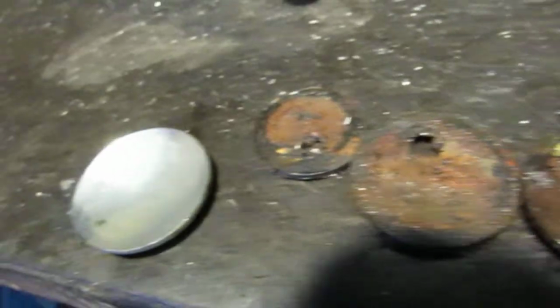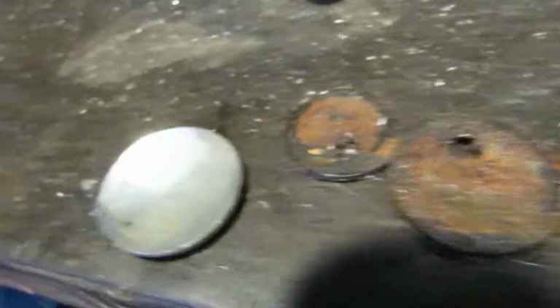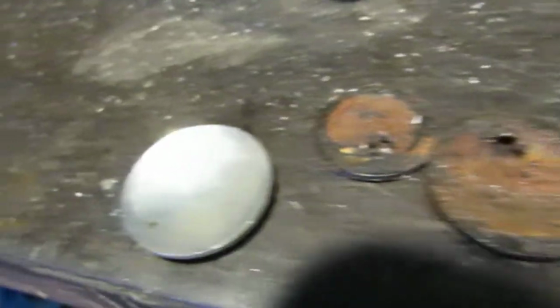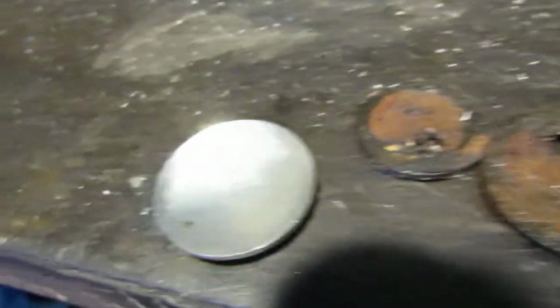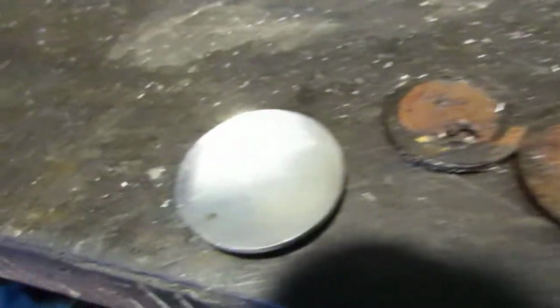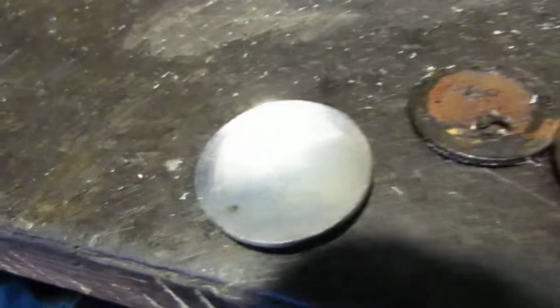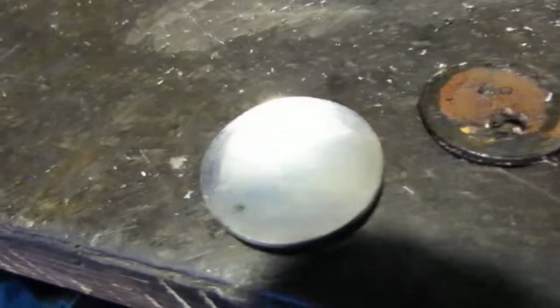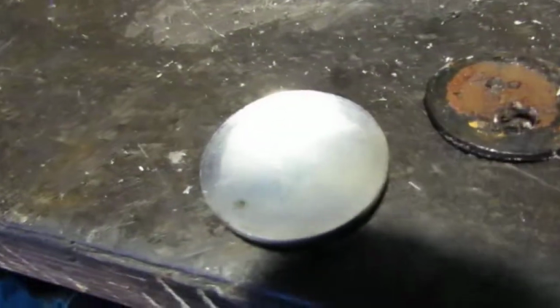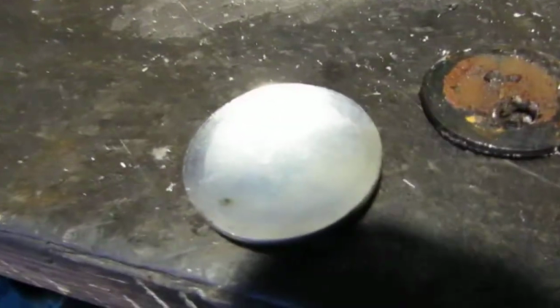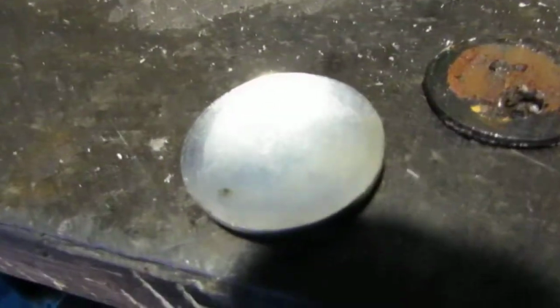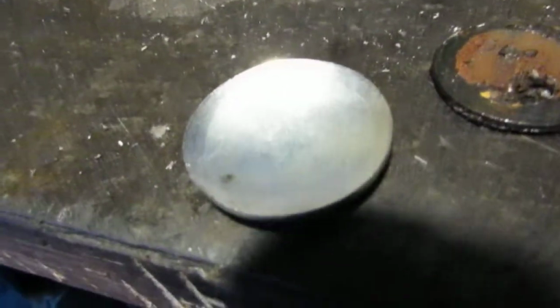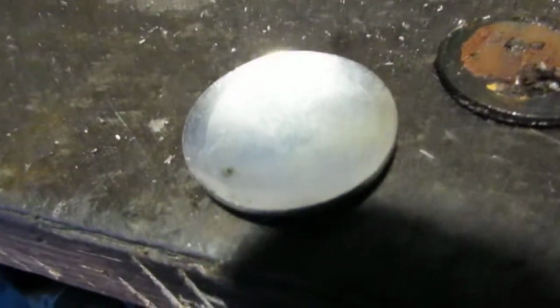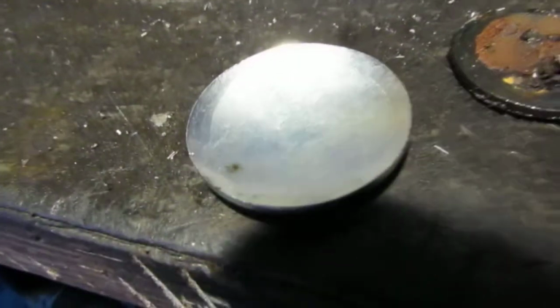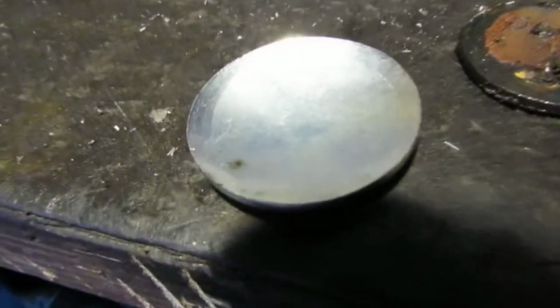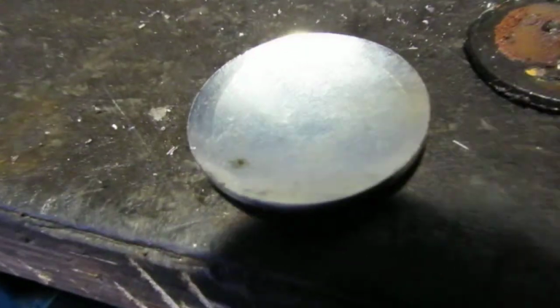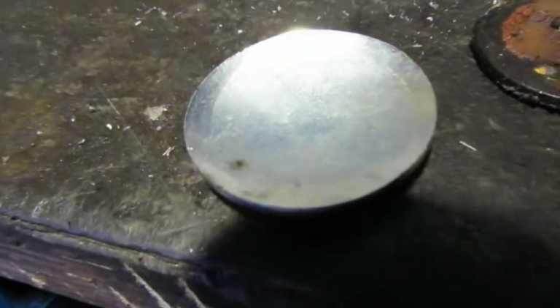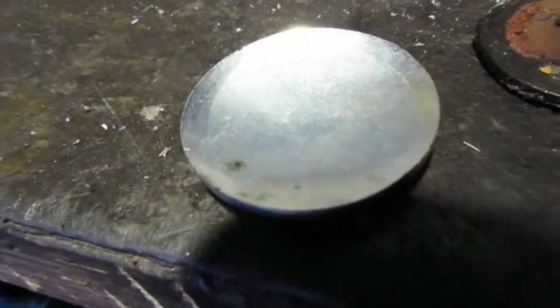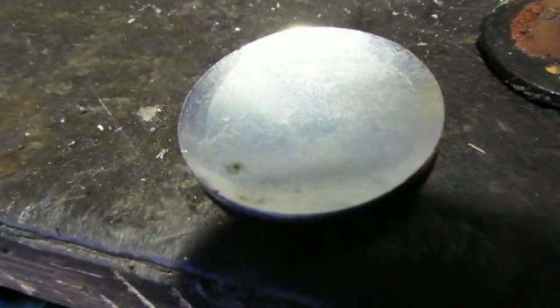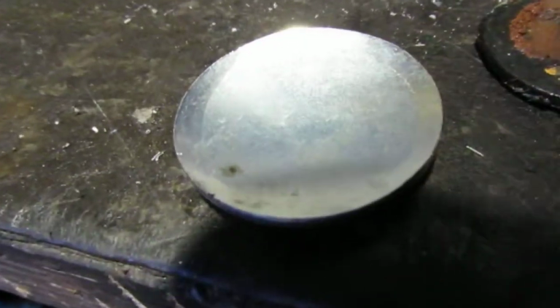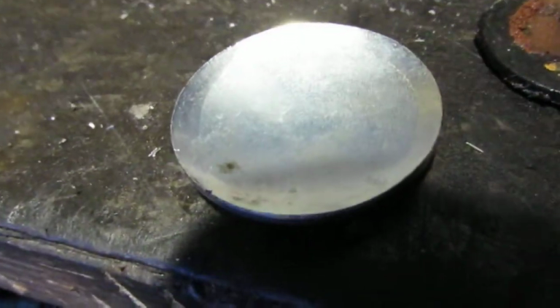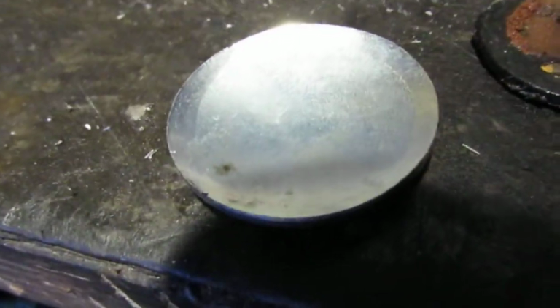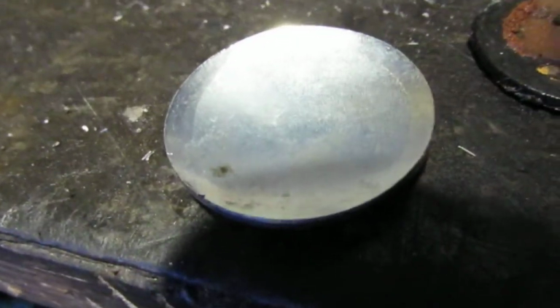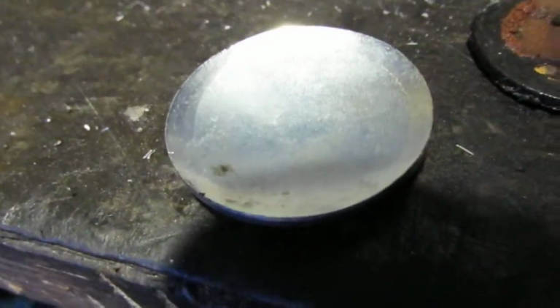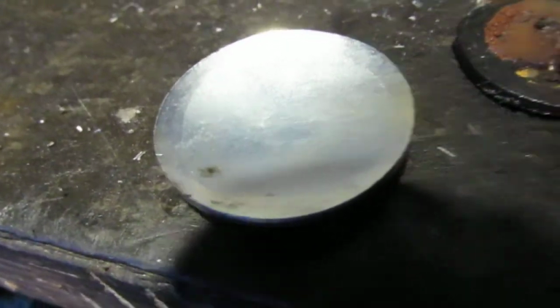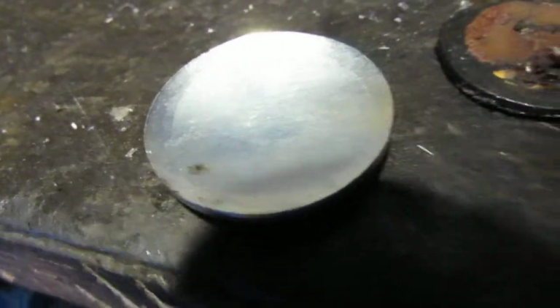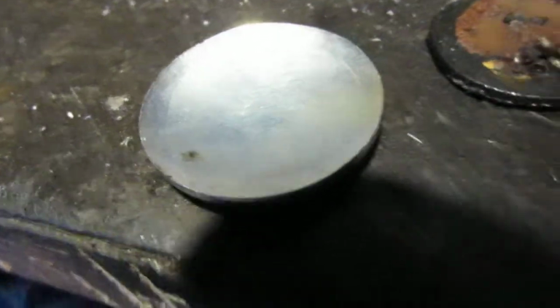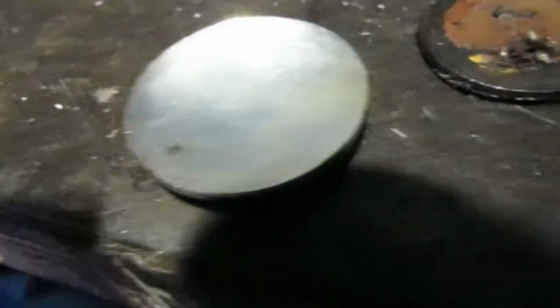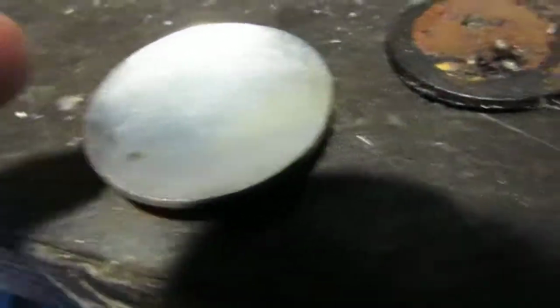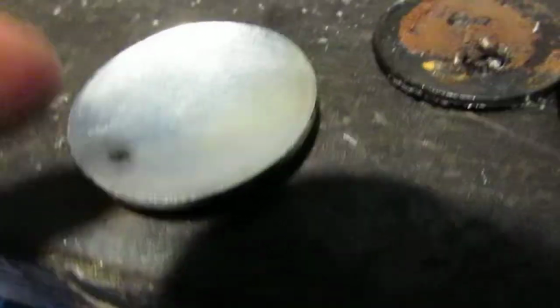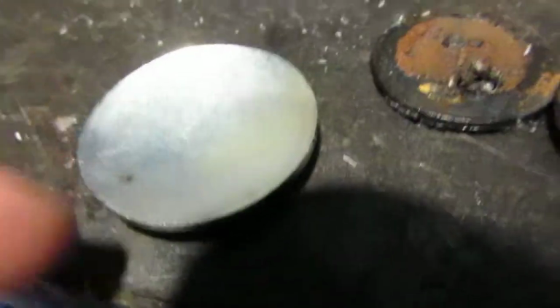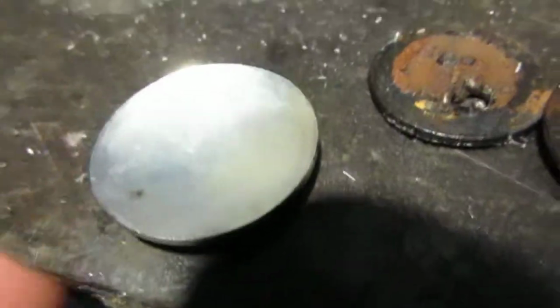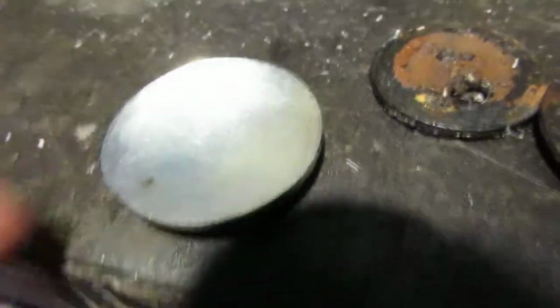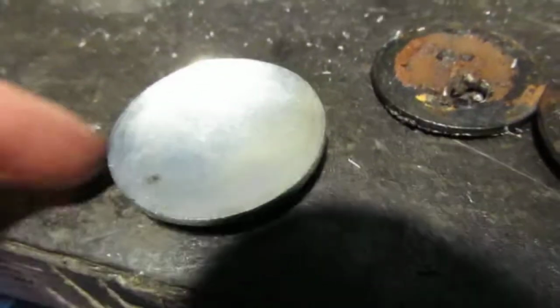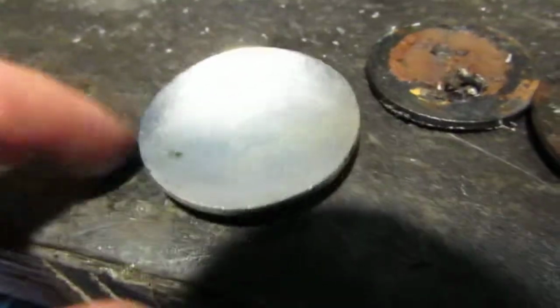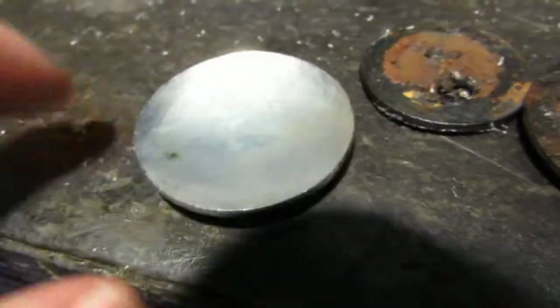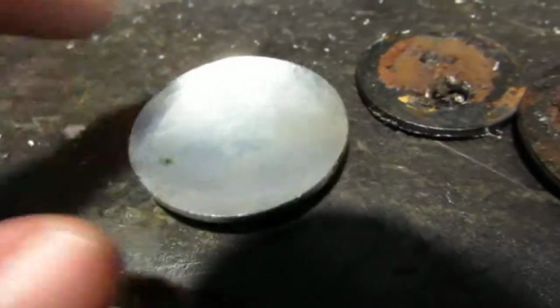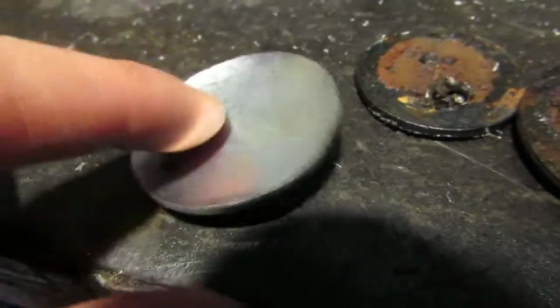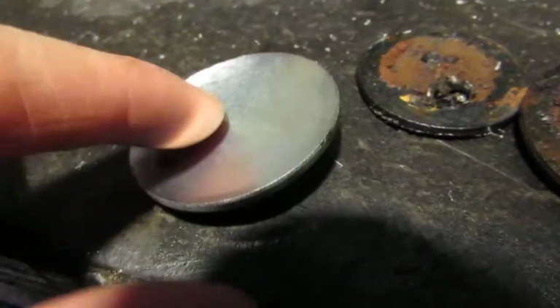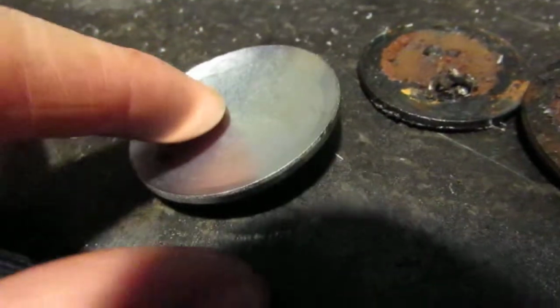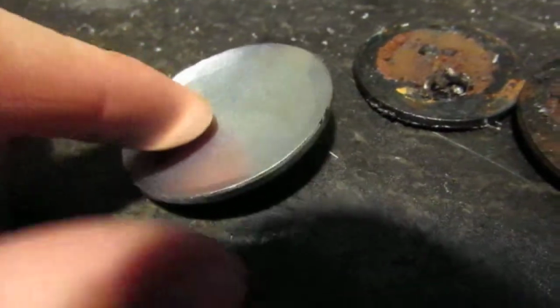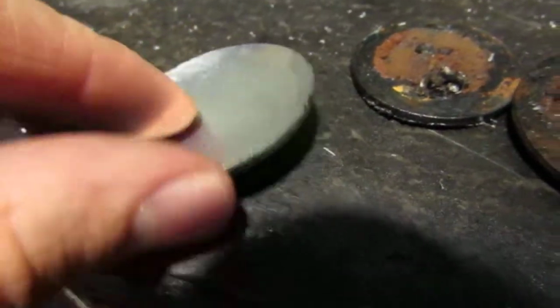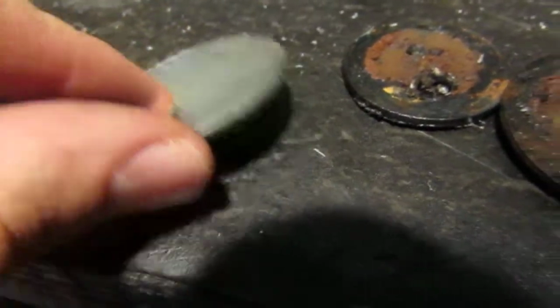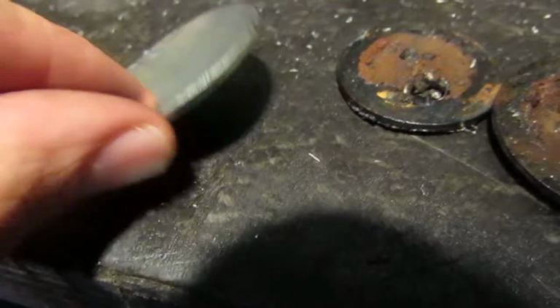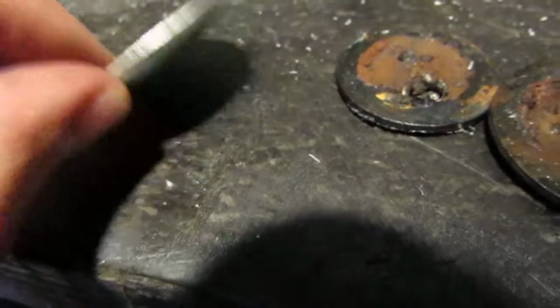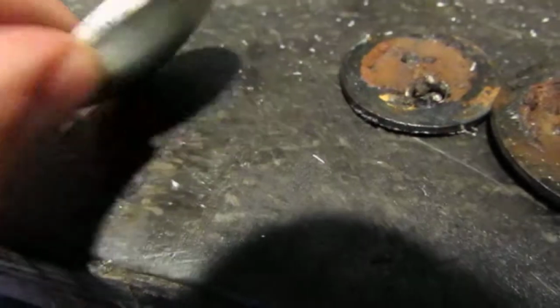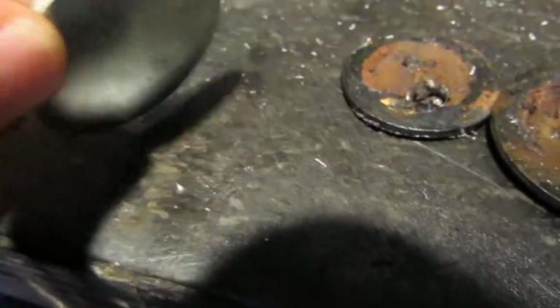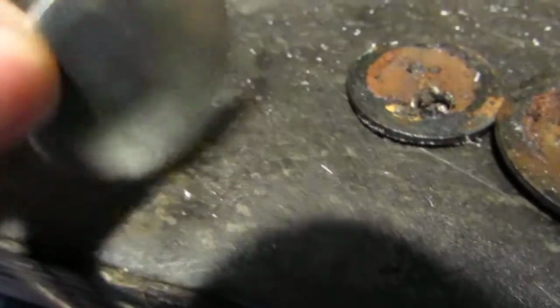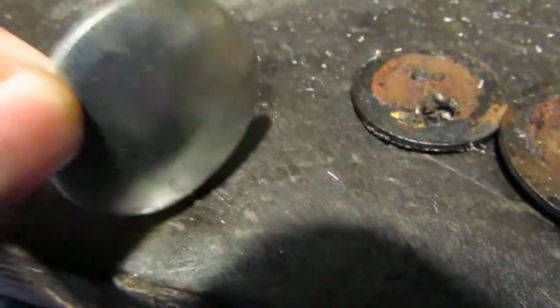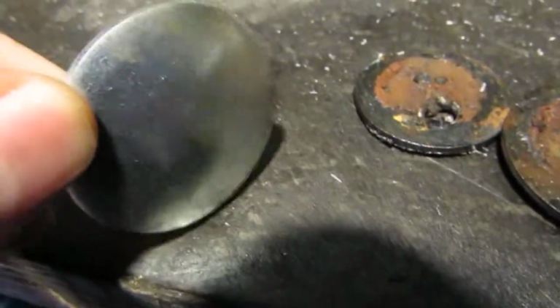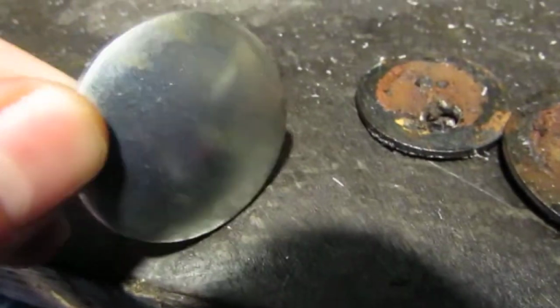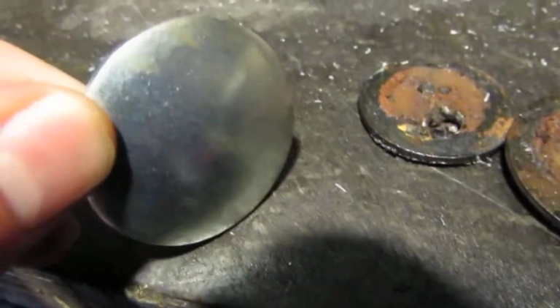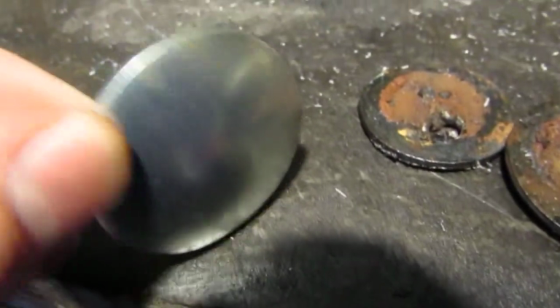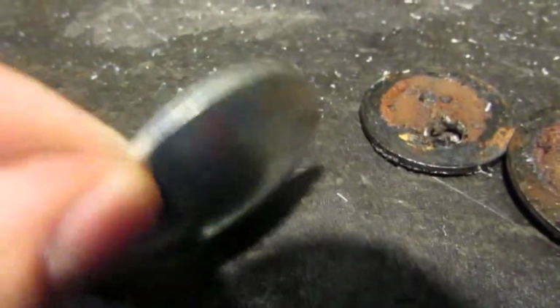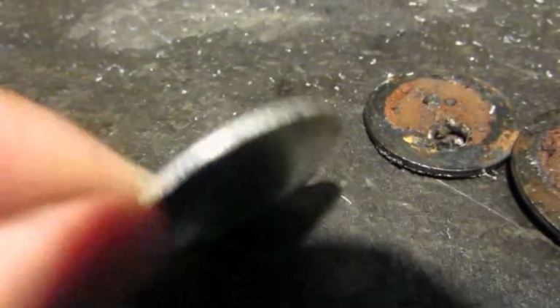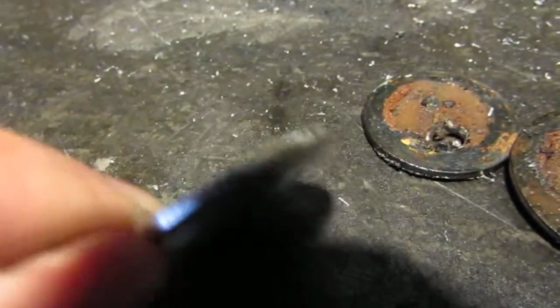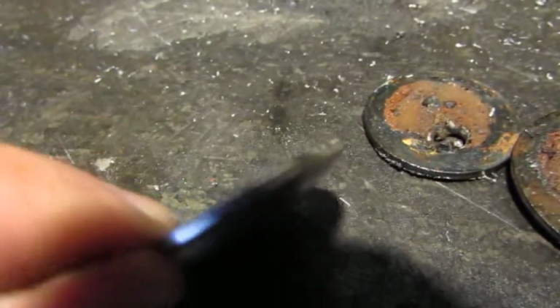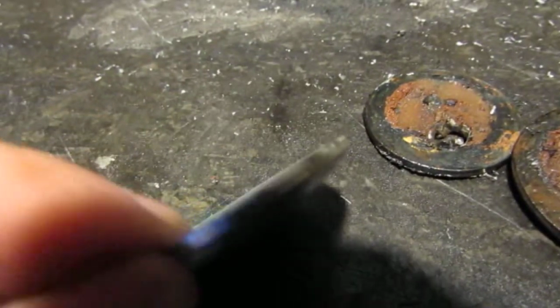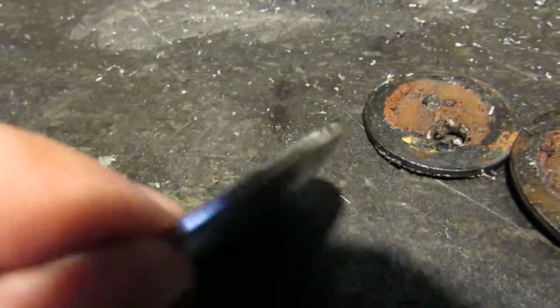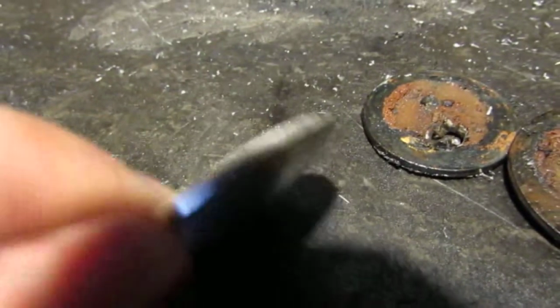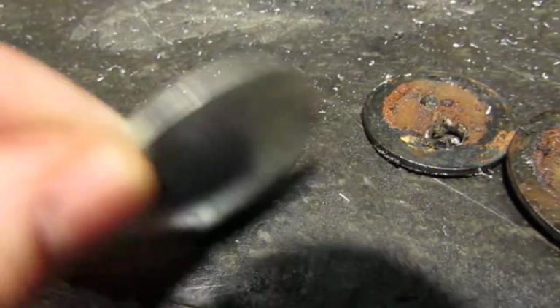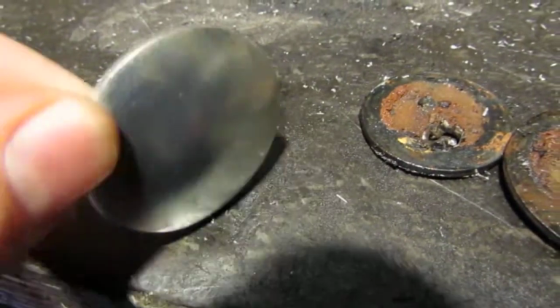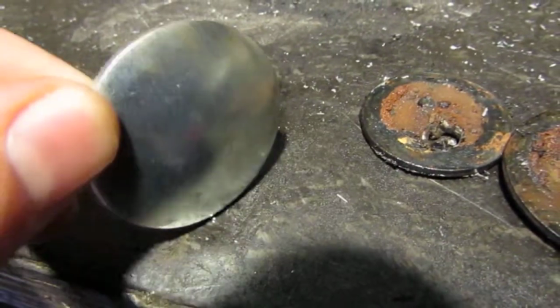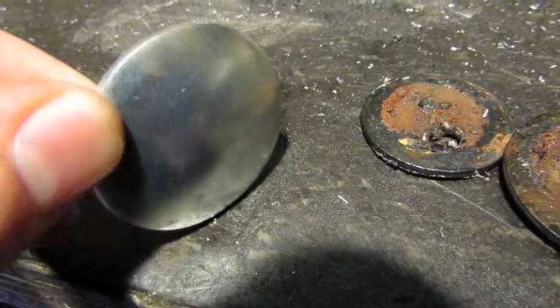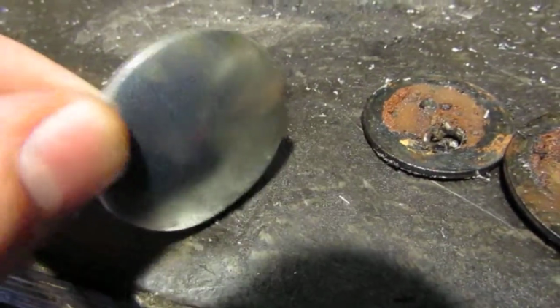There's a new one there, ready to go in. So these are domed ones on this engine.